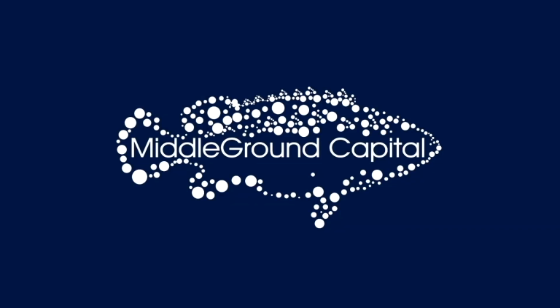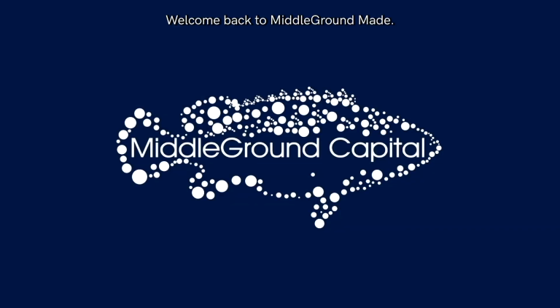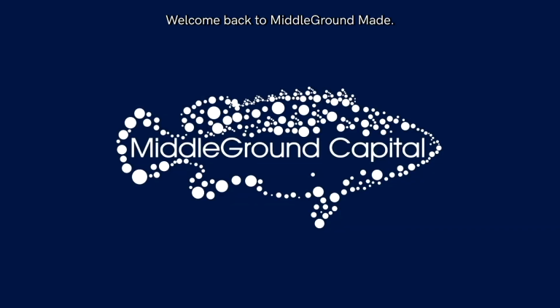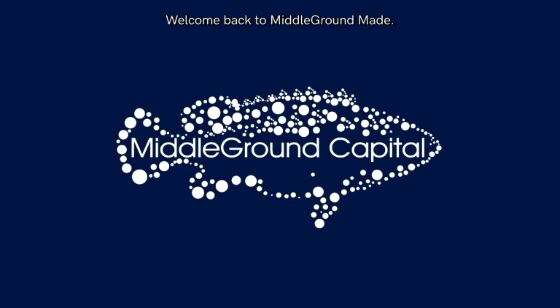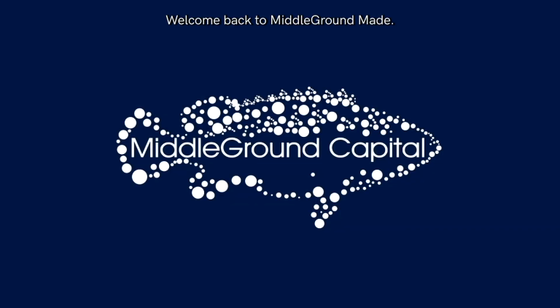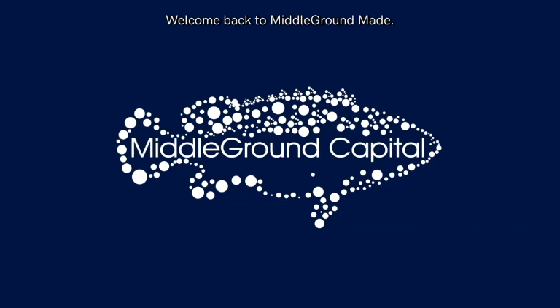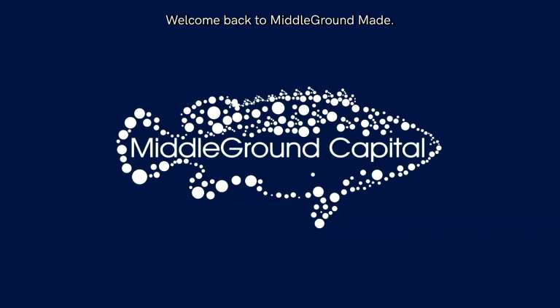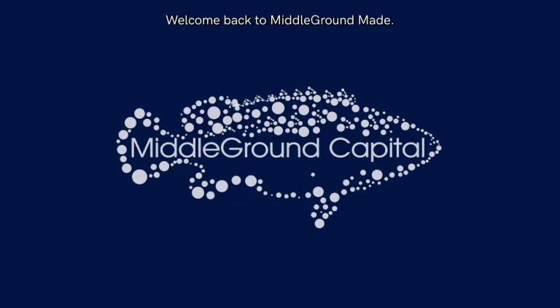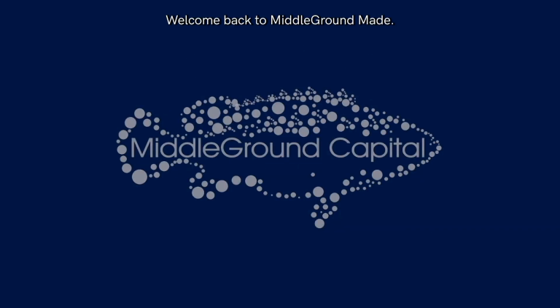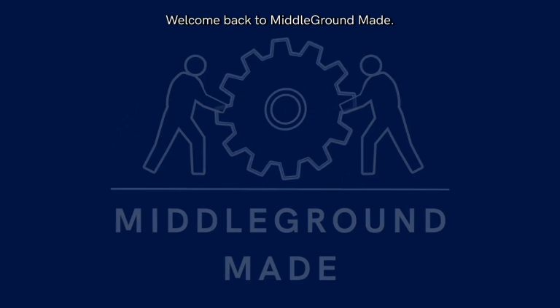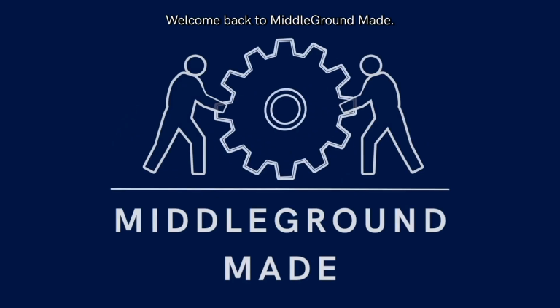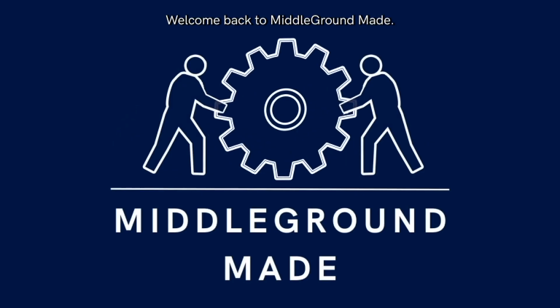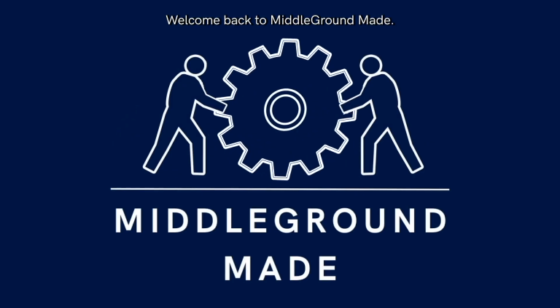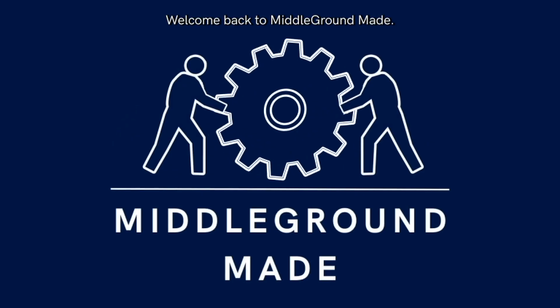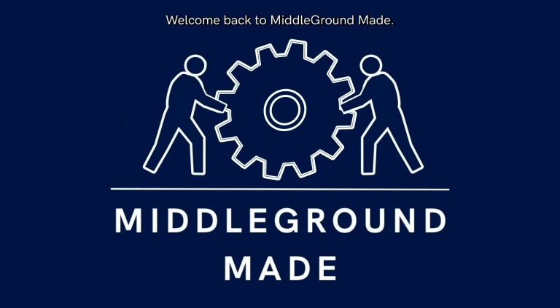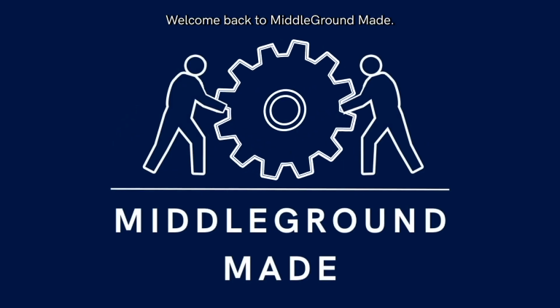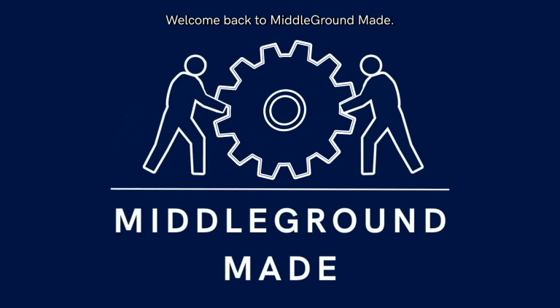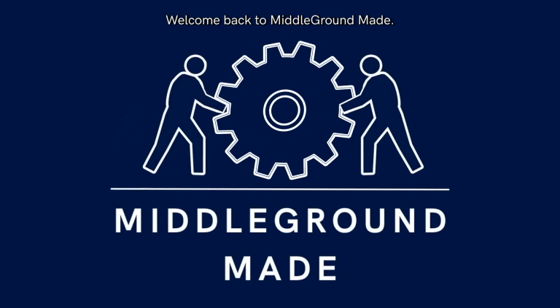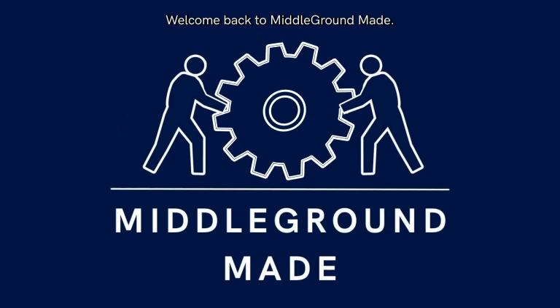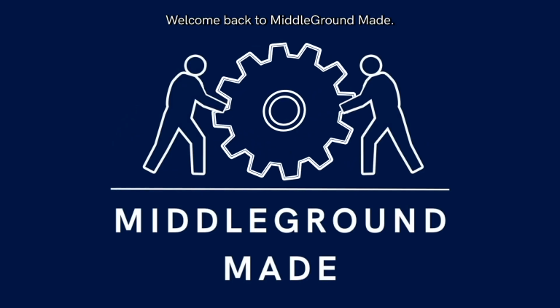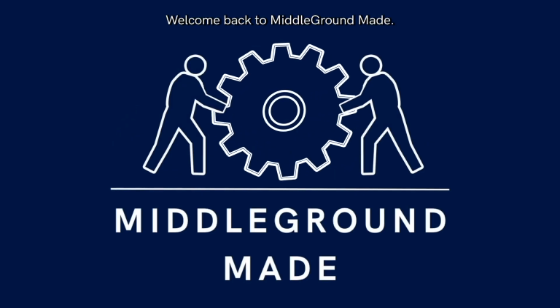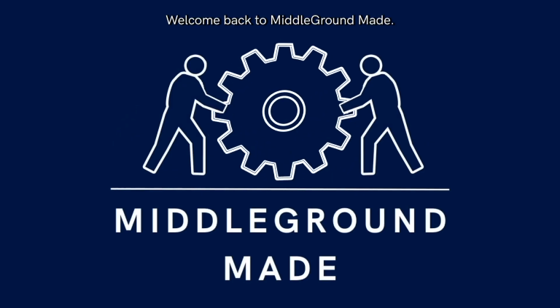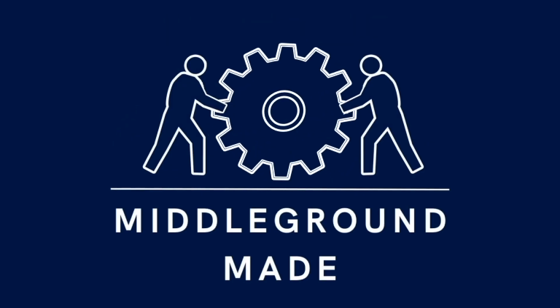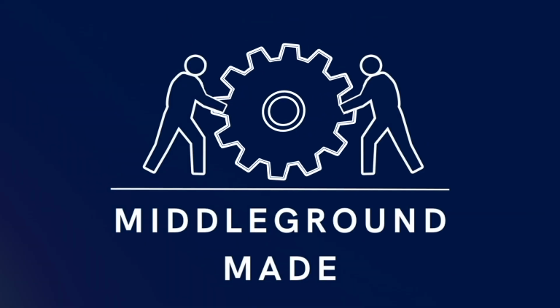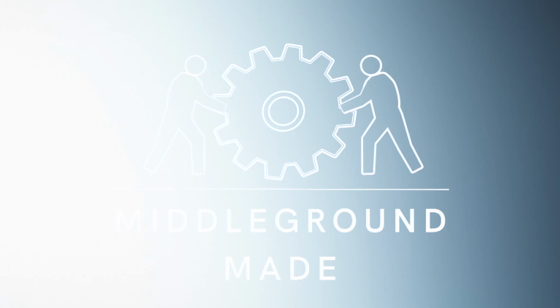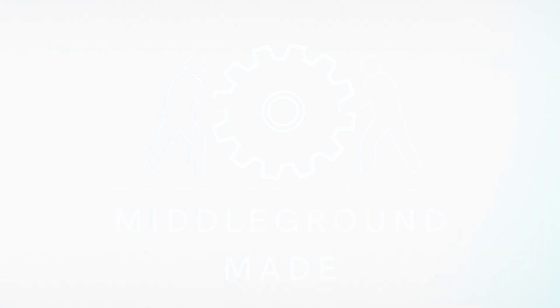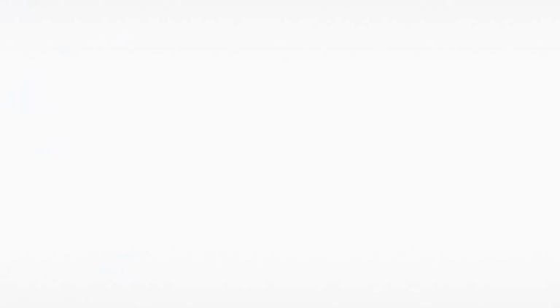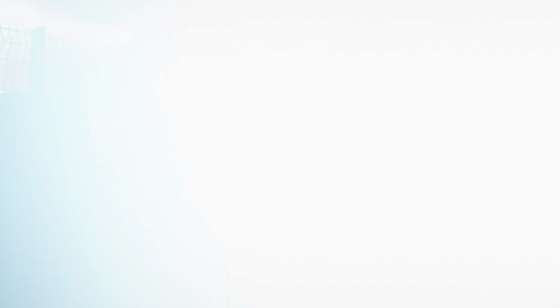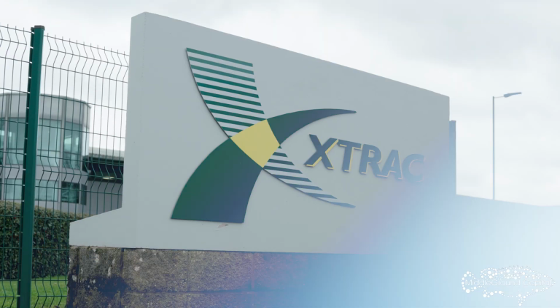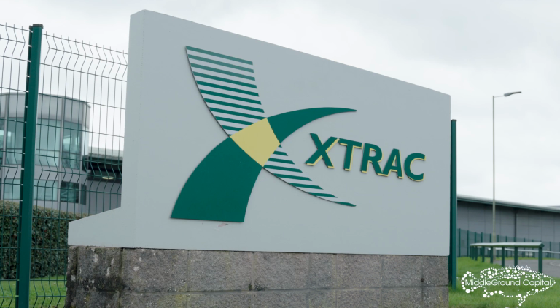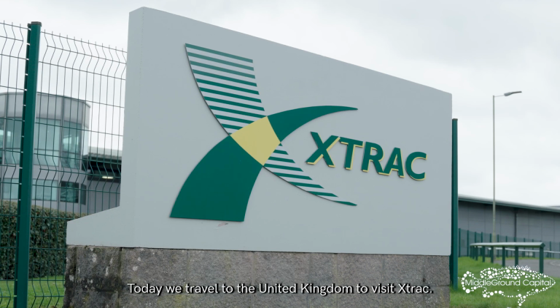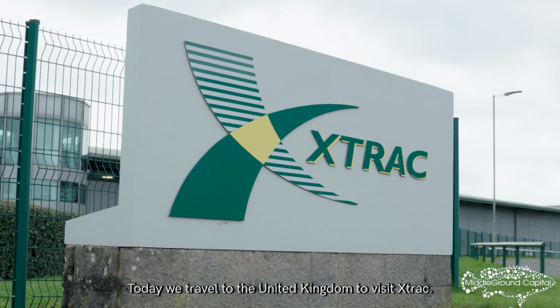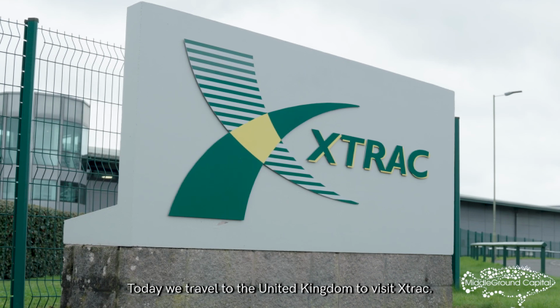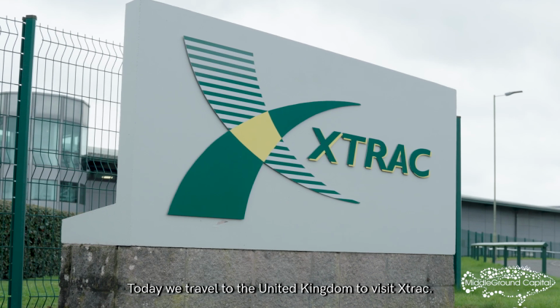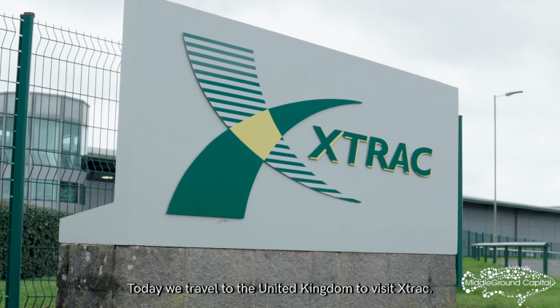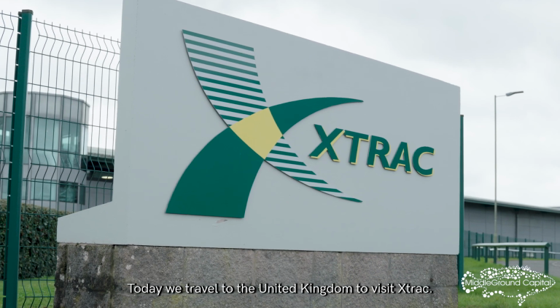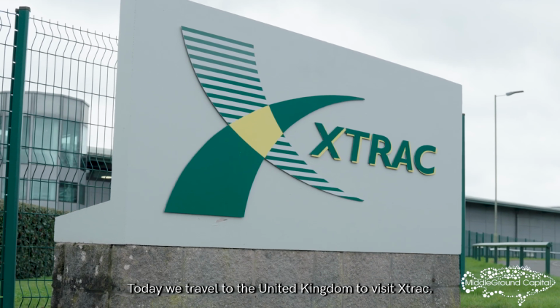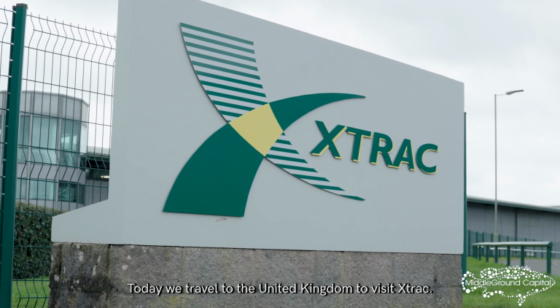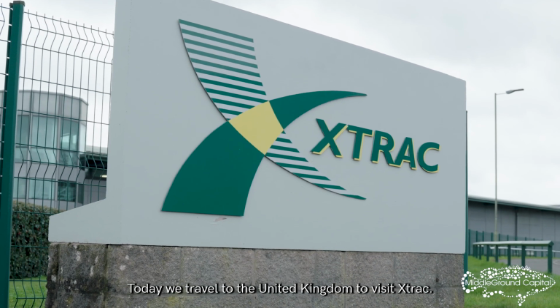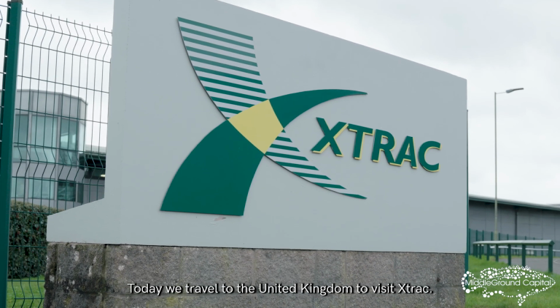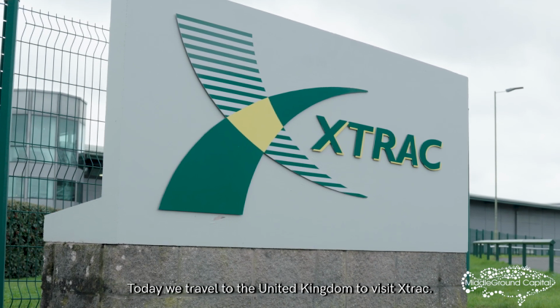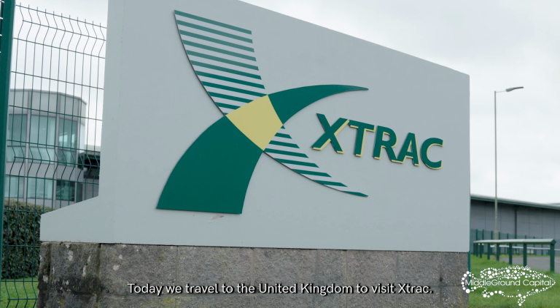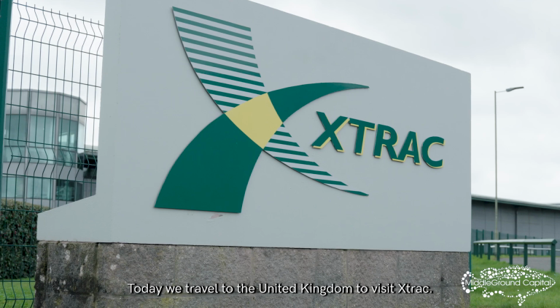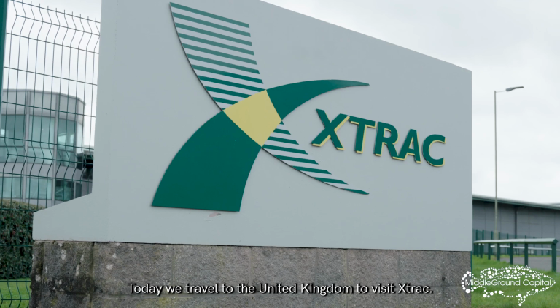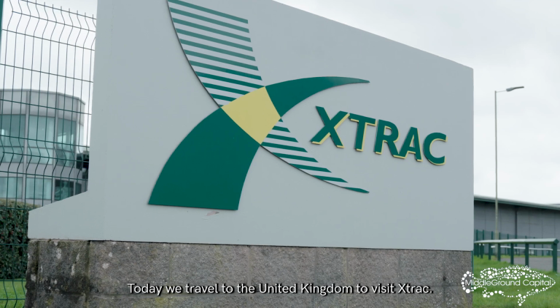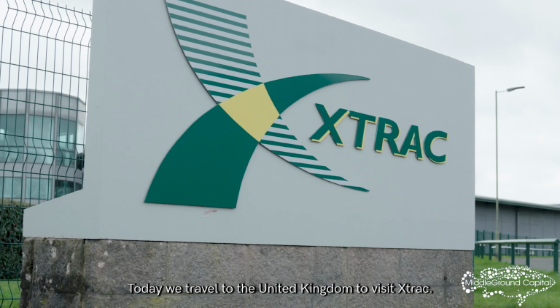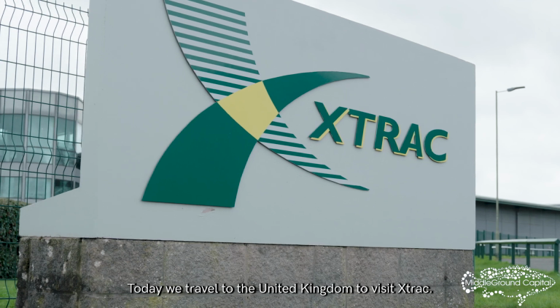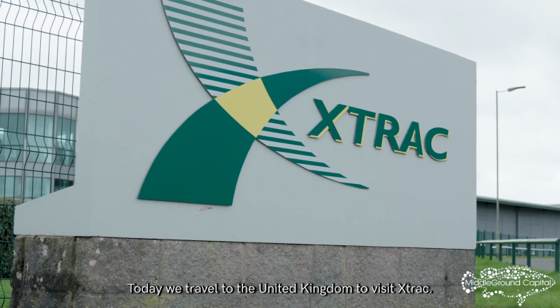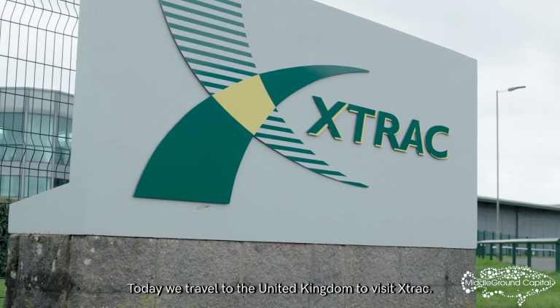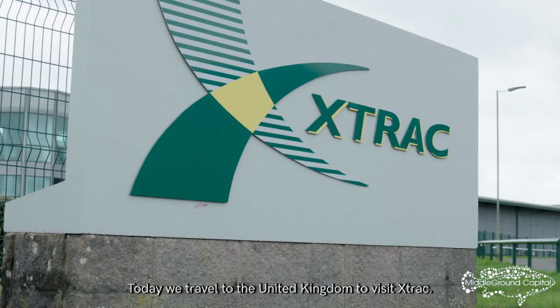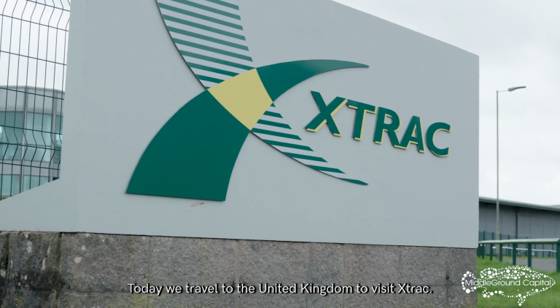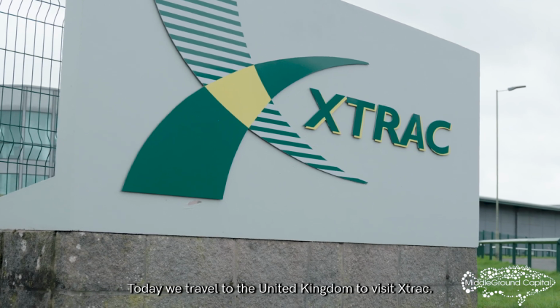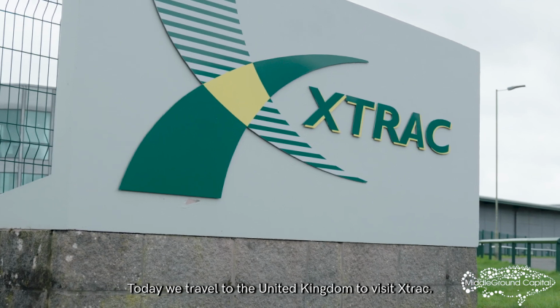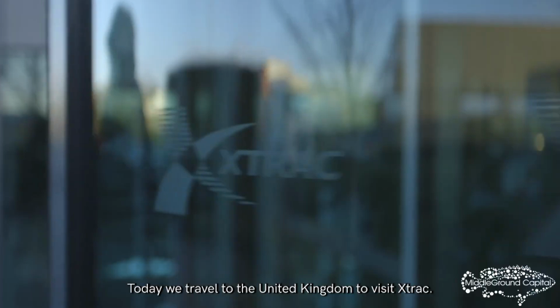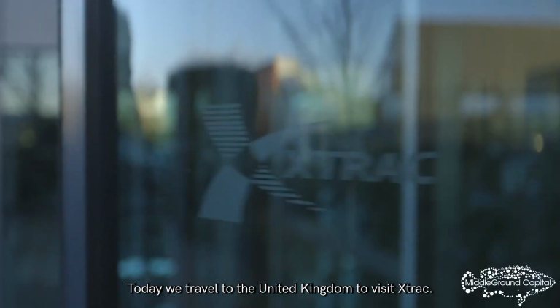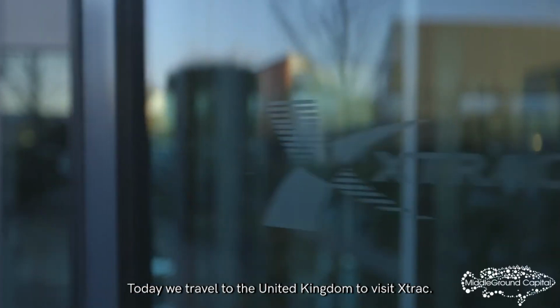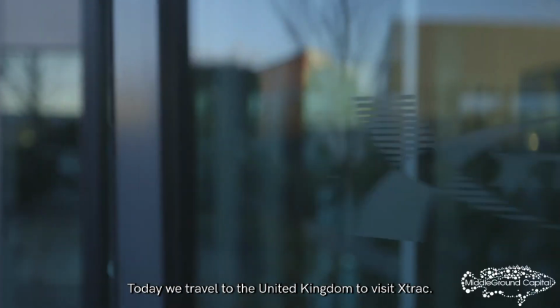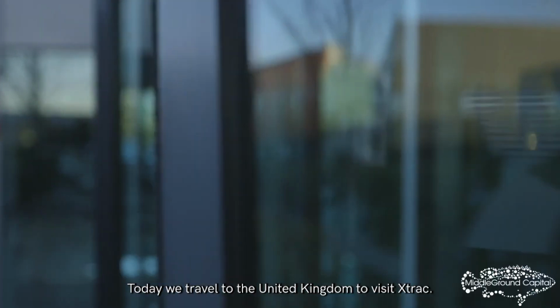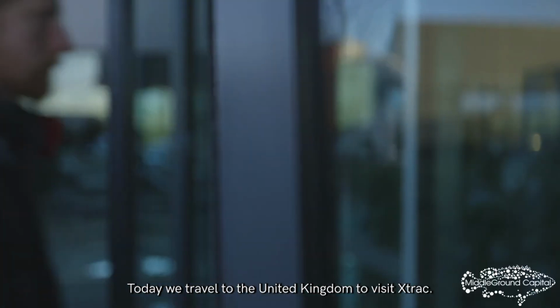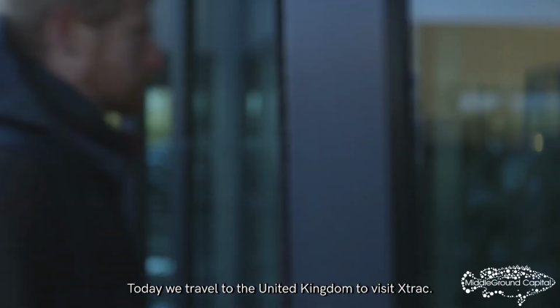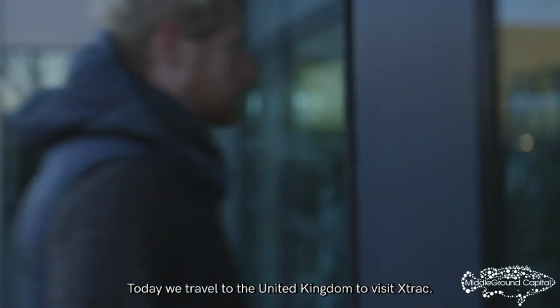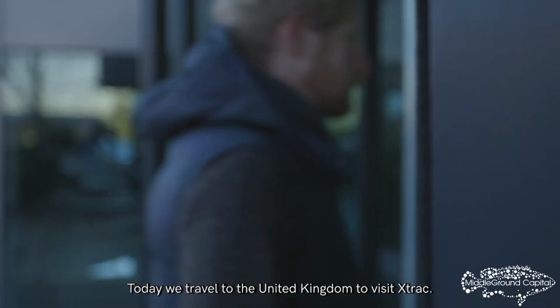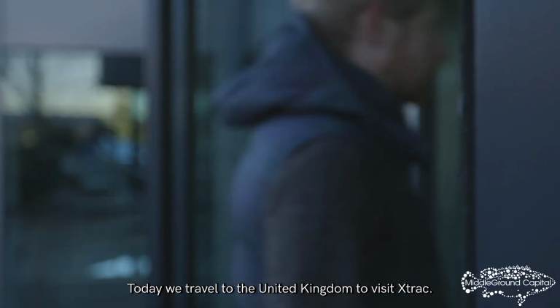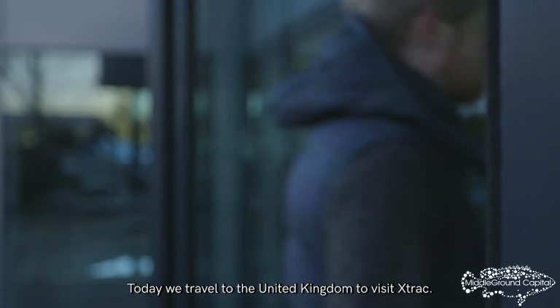Welcome back to Middle Ground Maine. Today, we travel to the United Kingdom to visit X-TRAC.